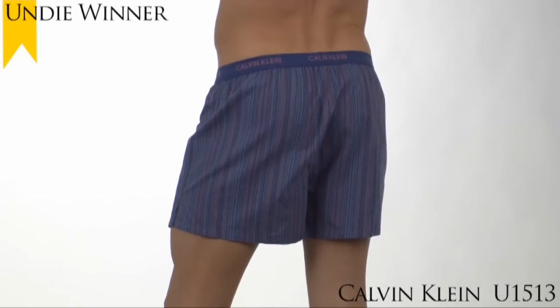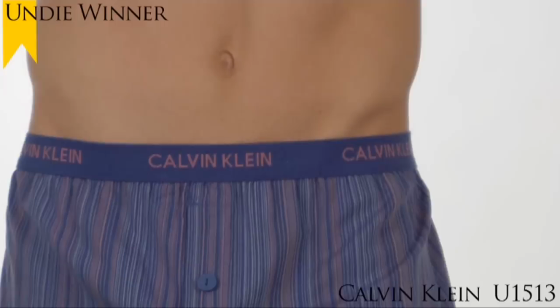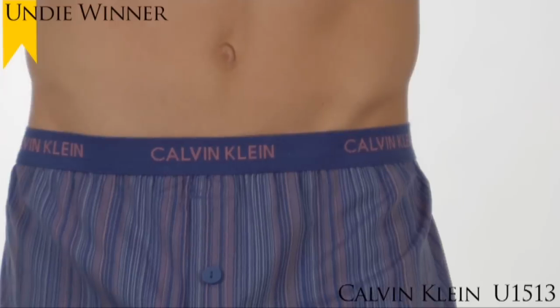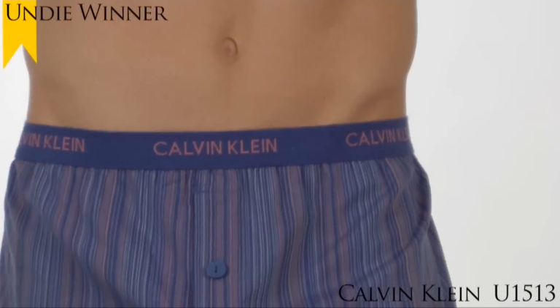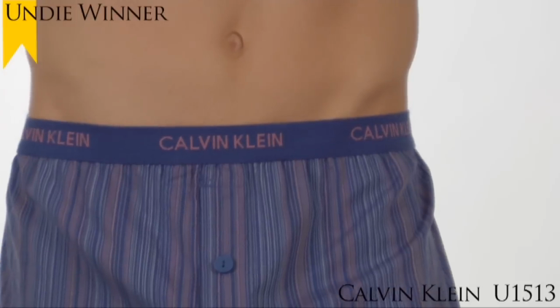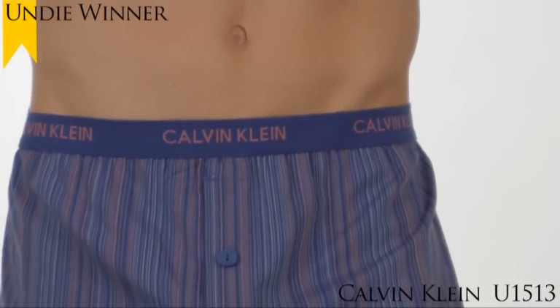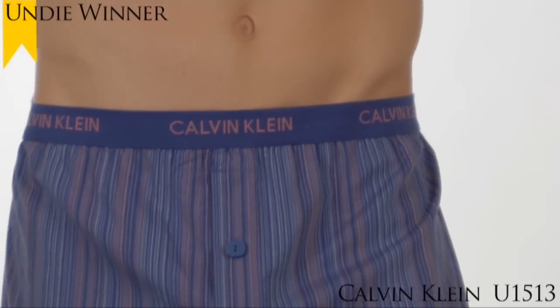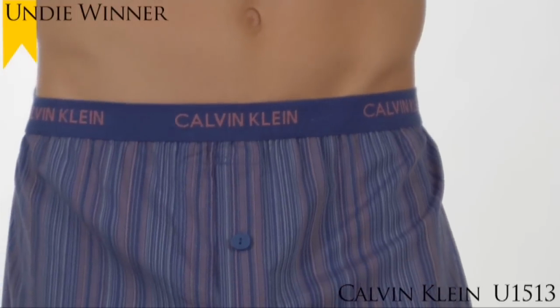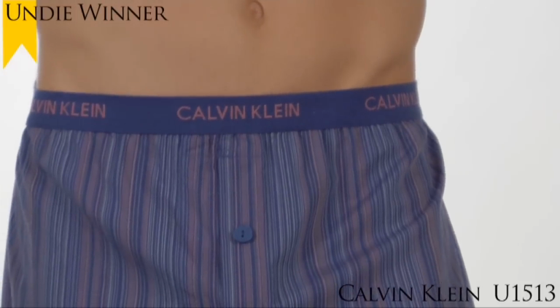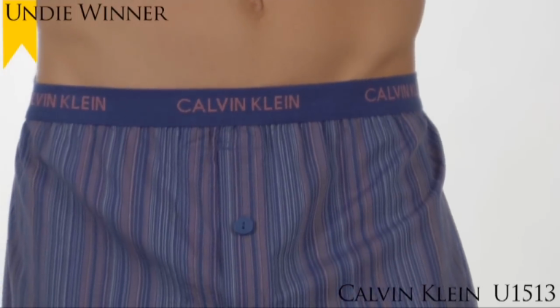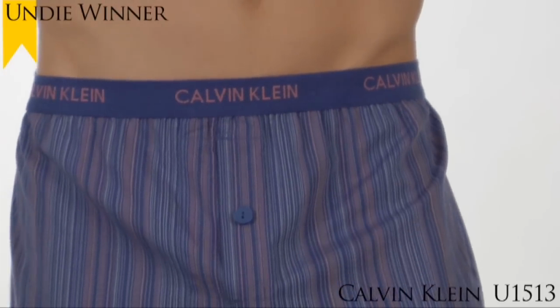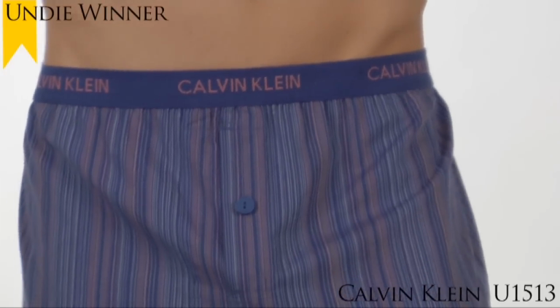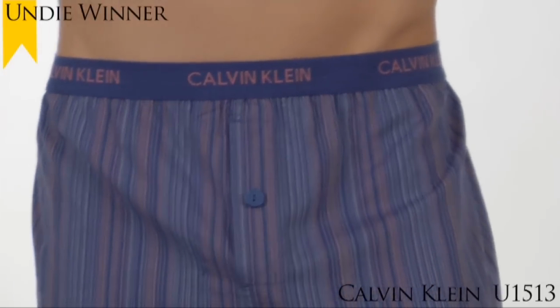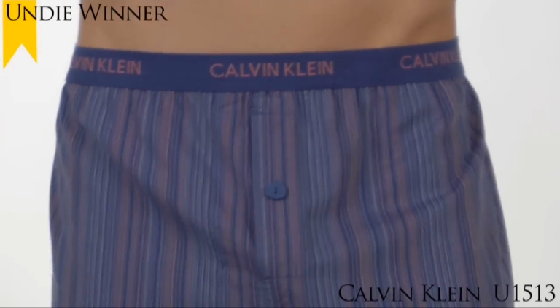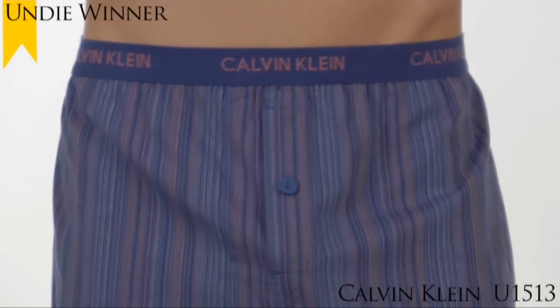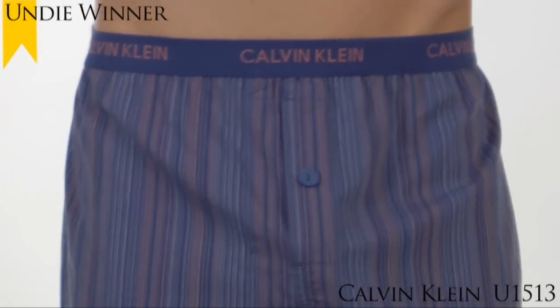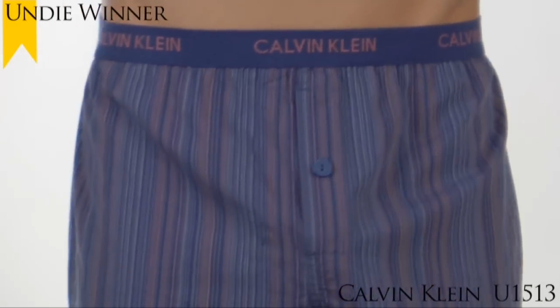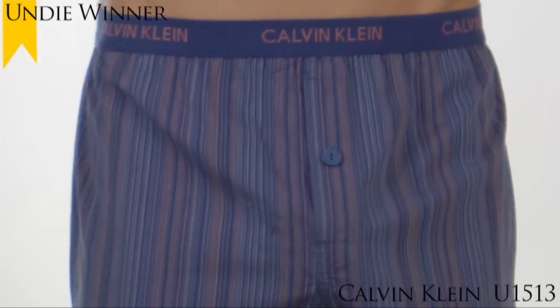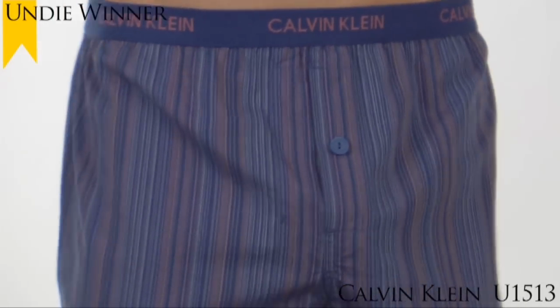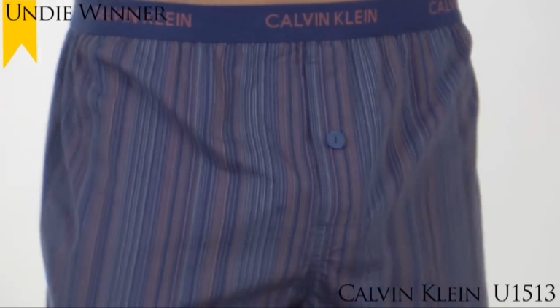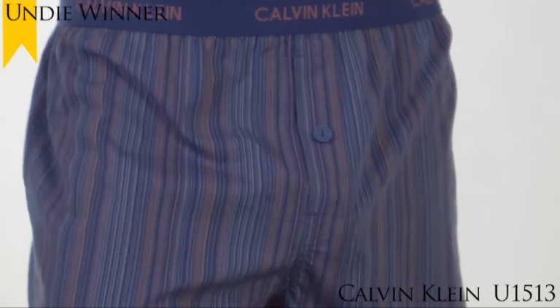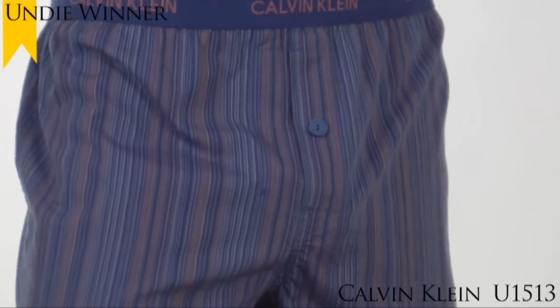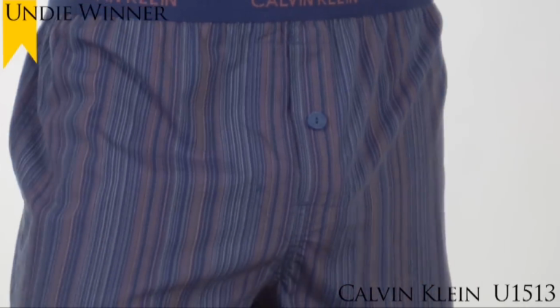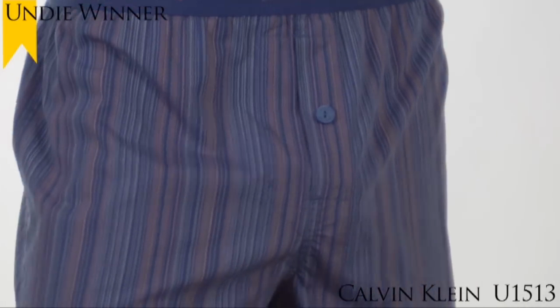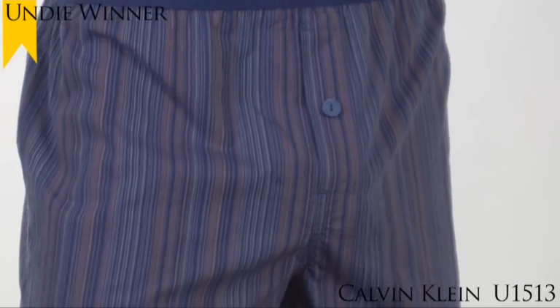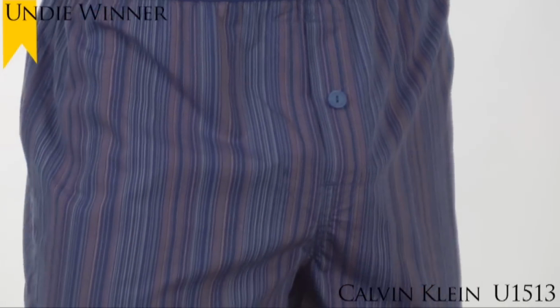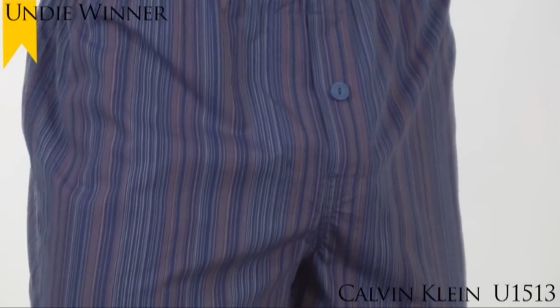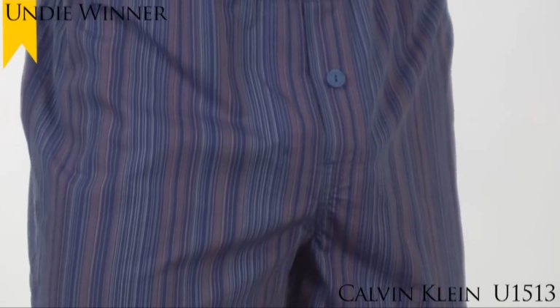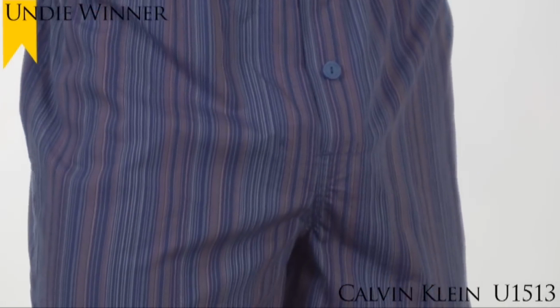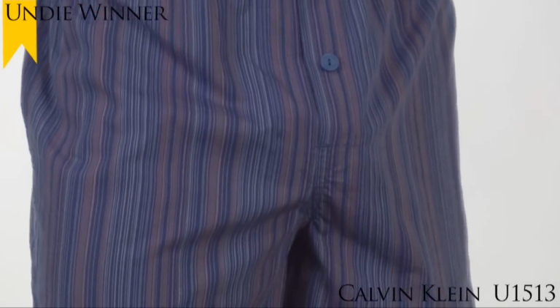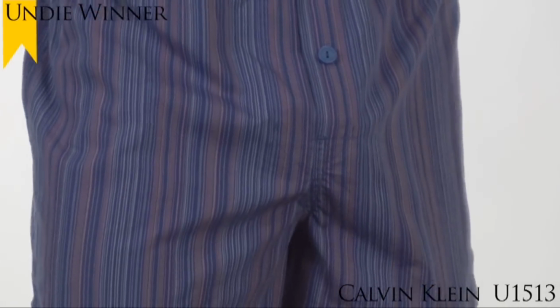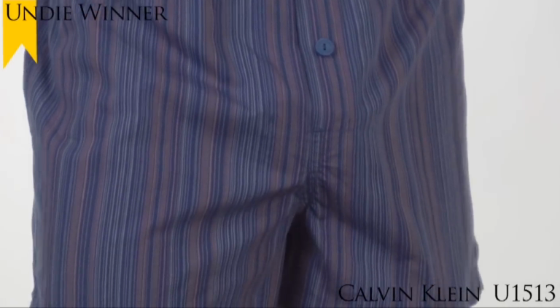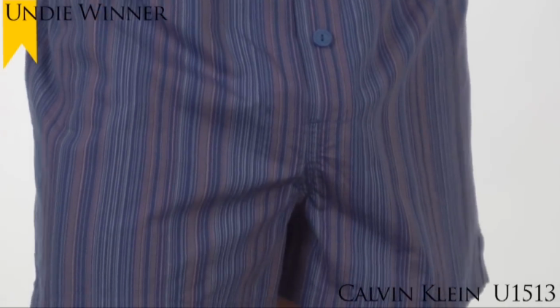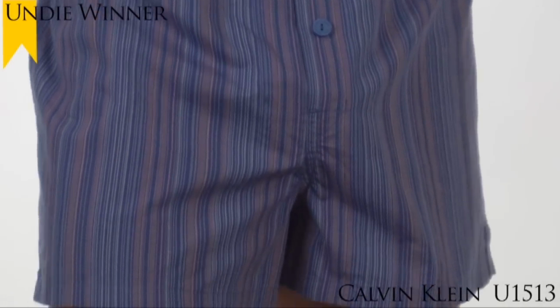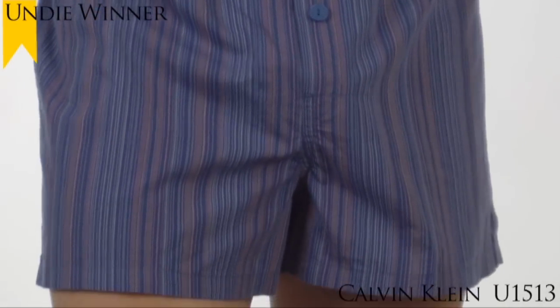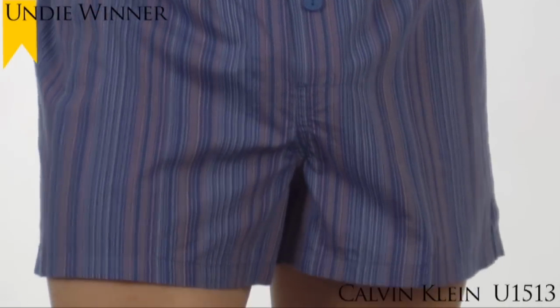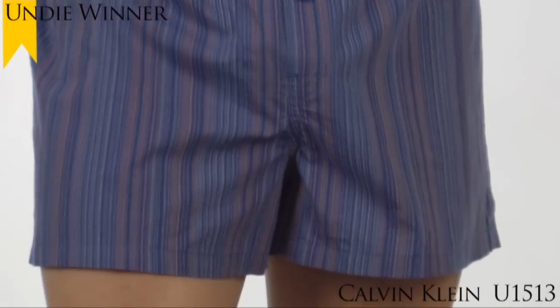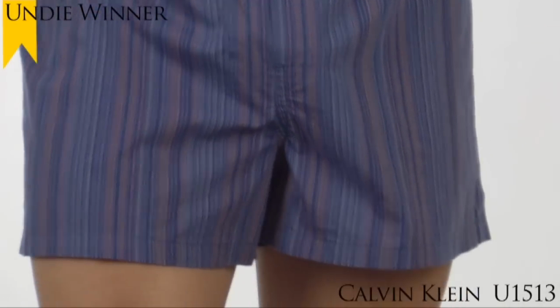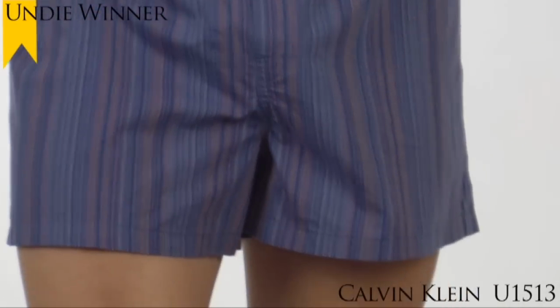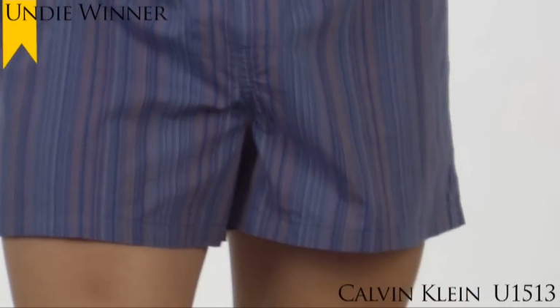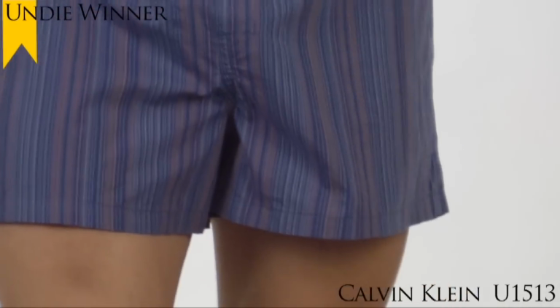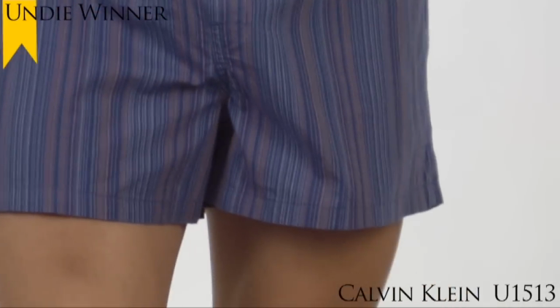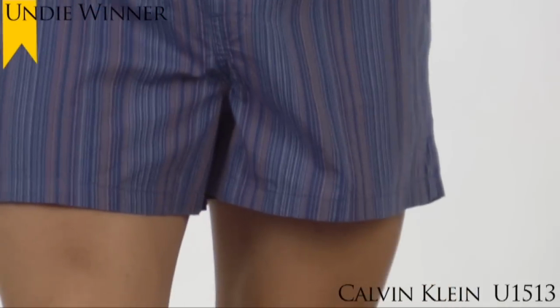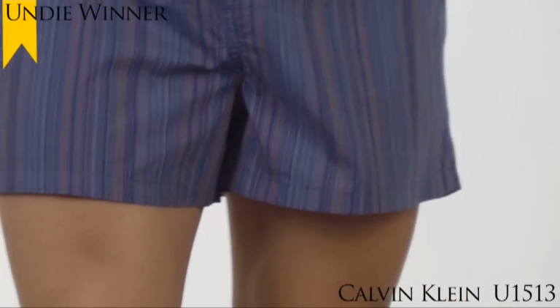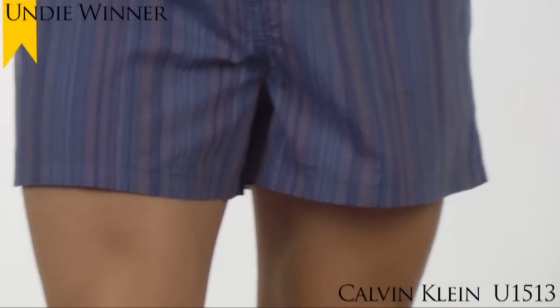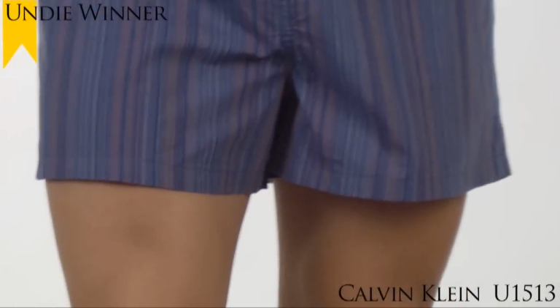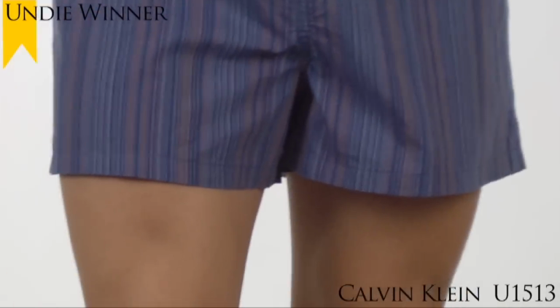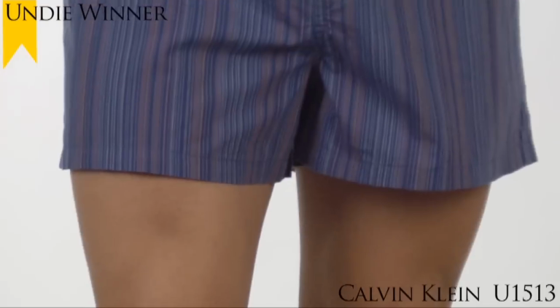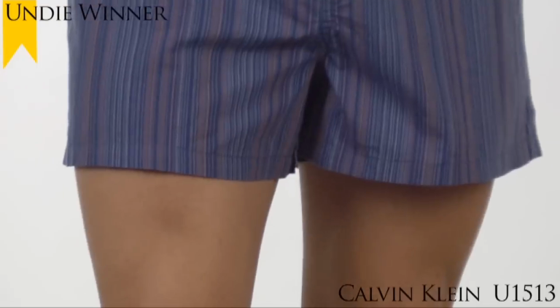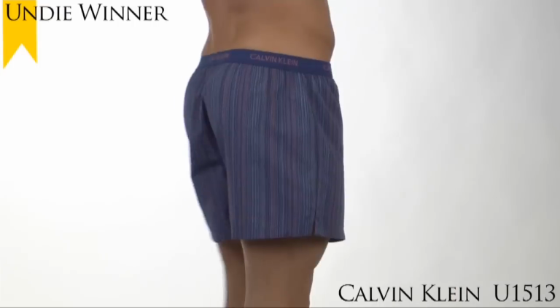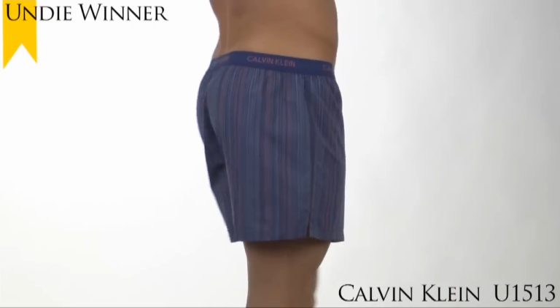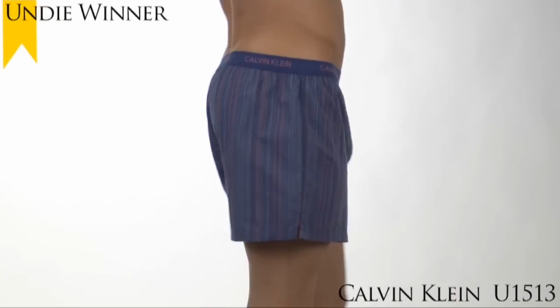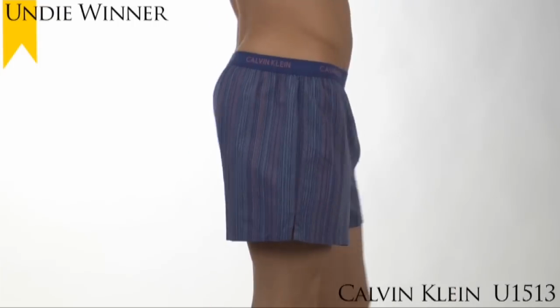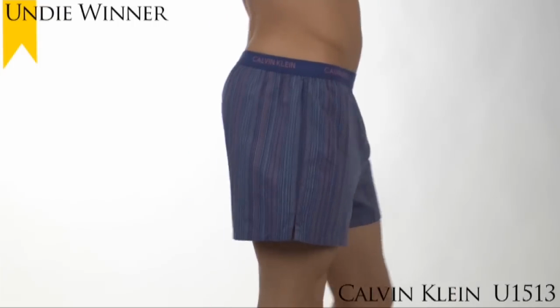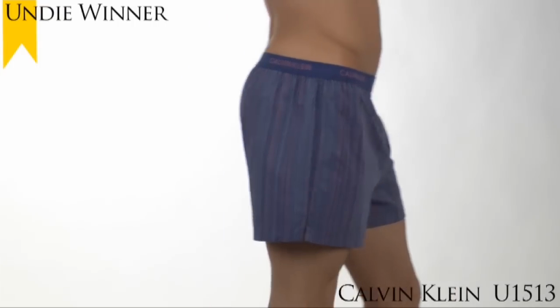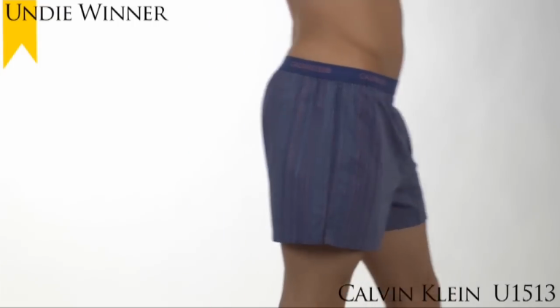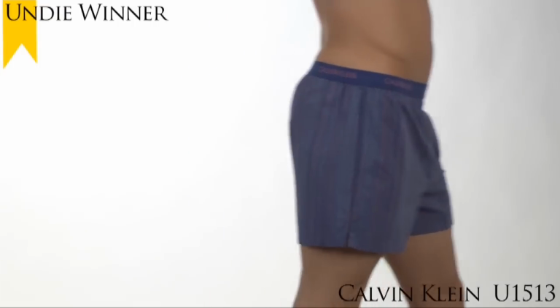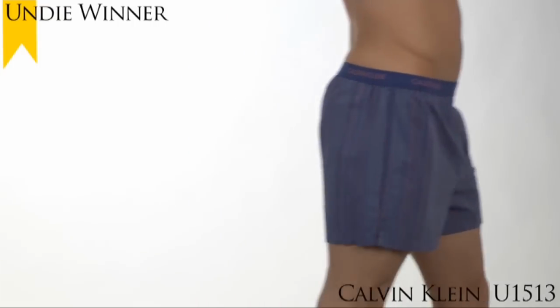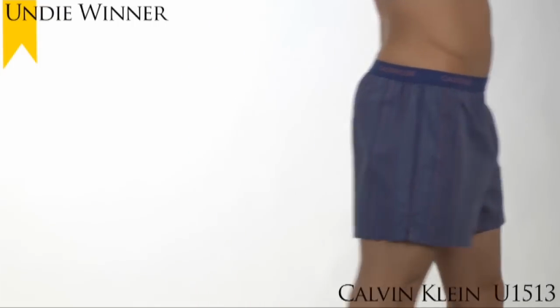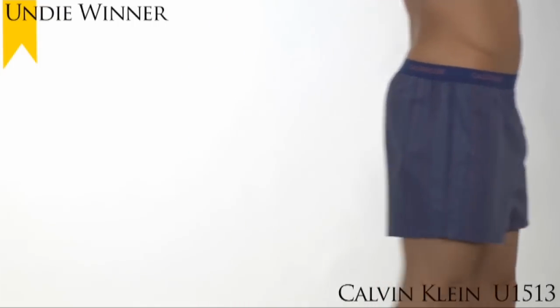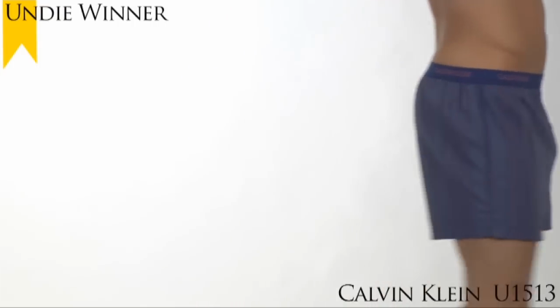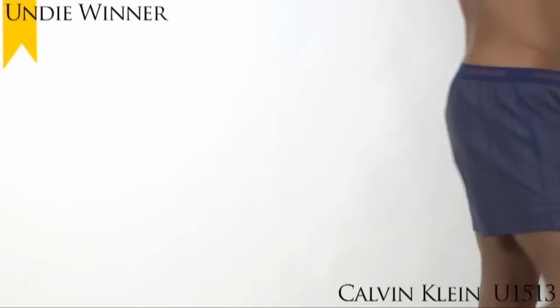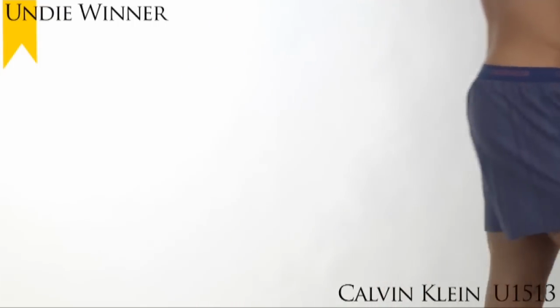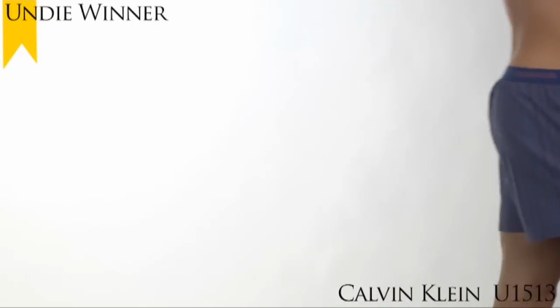This Boxer has an open fly with a button closure for convenience. Comes in sizes small to extra large.